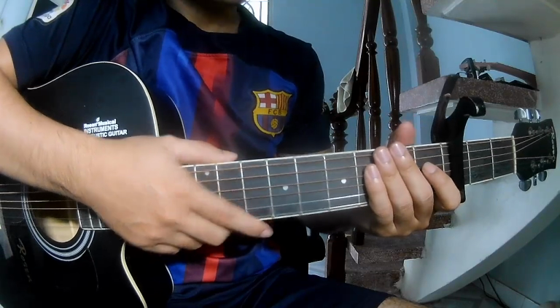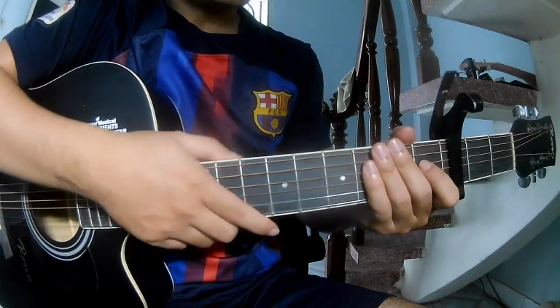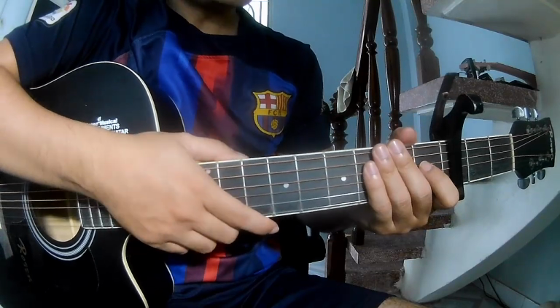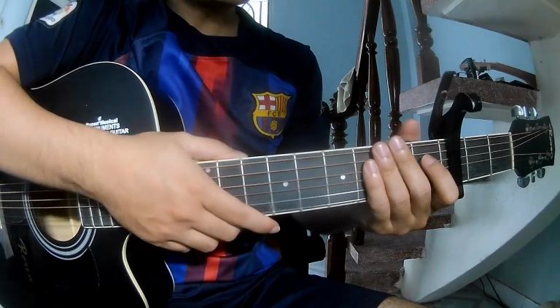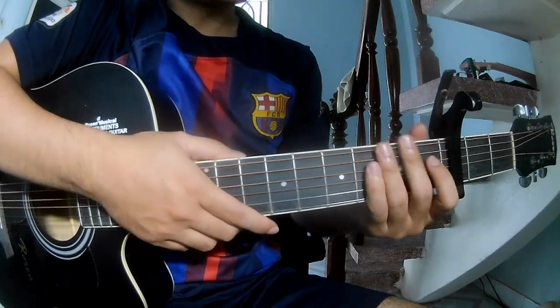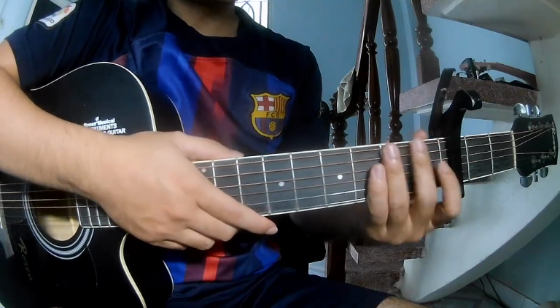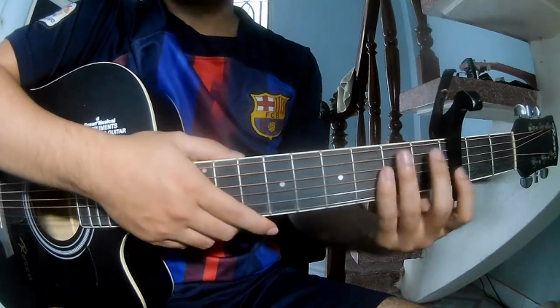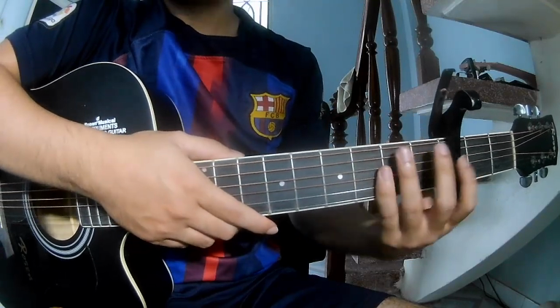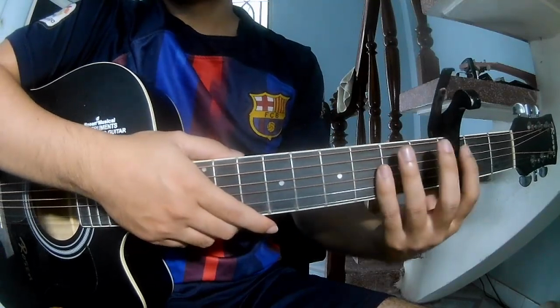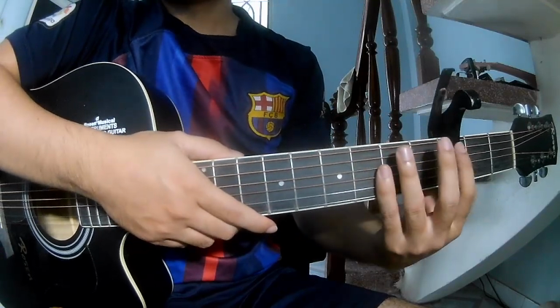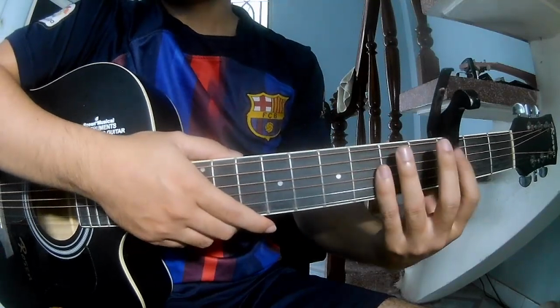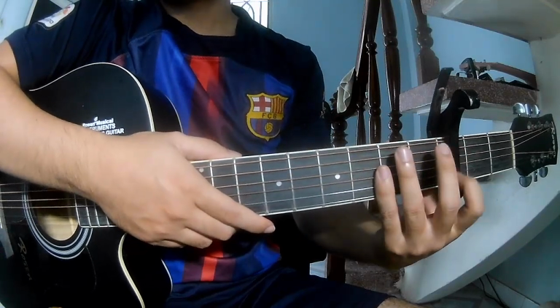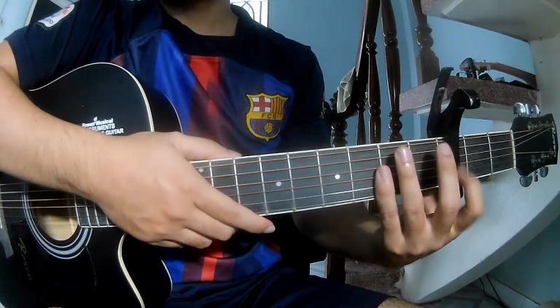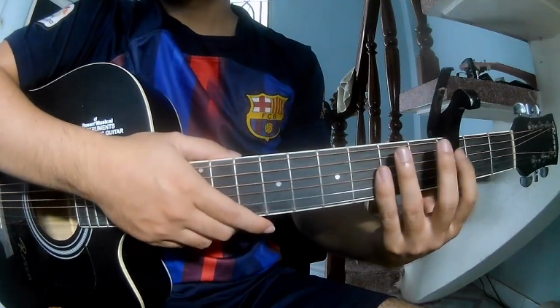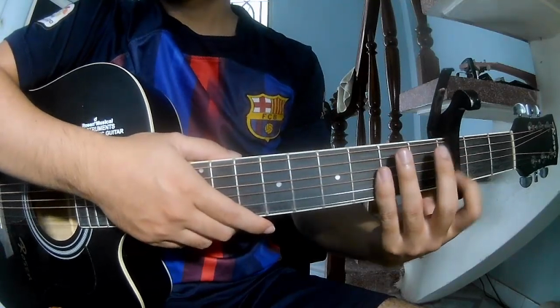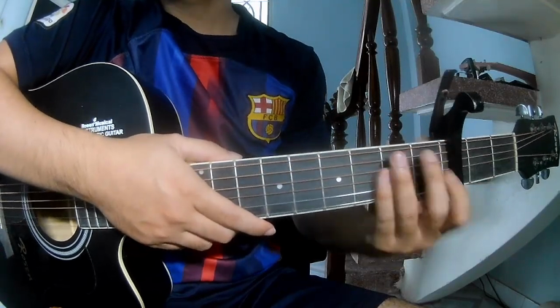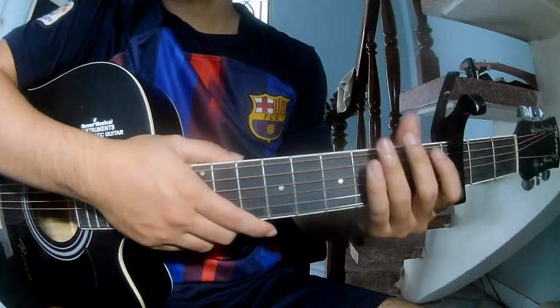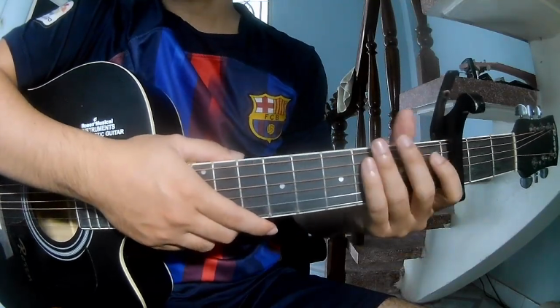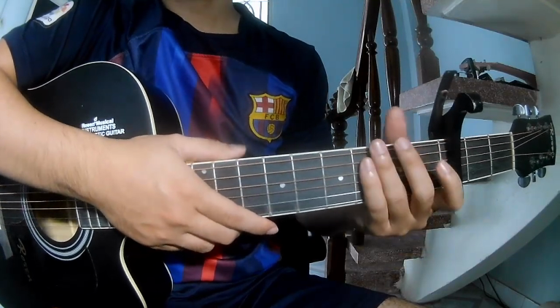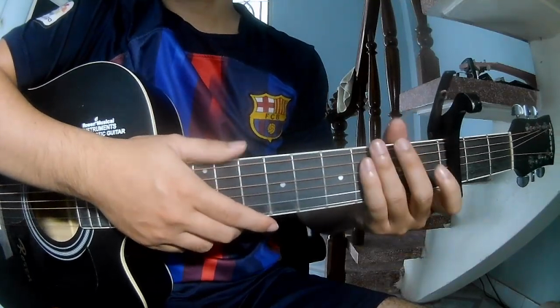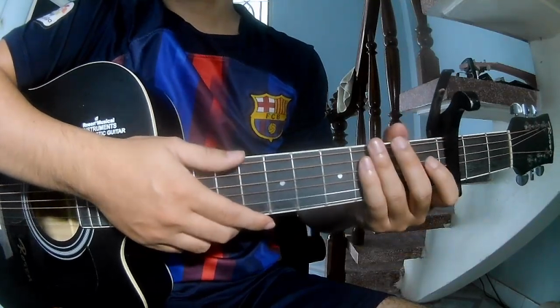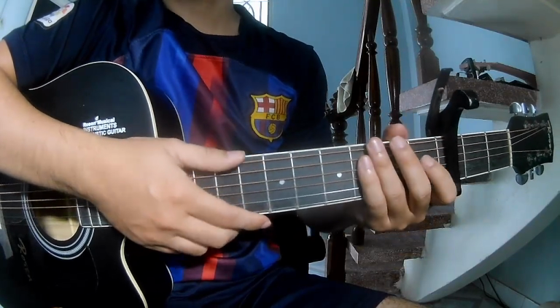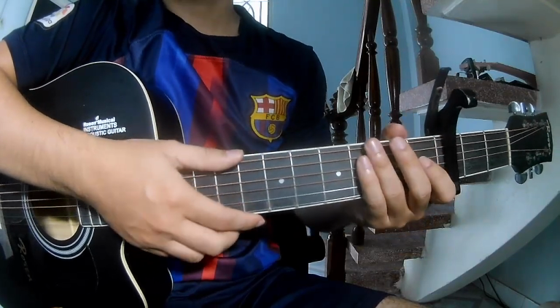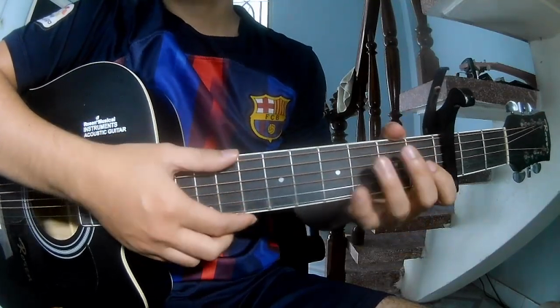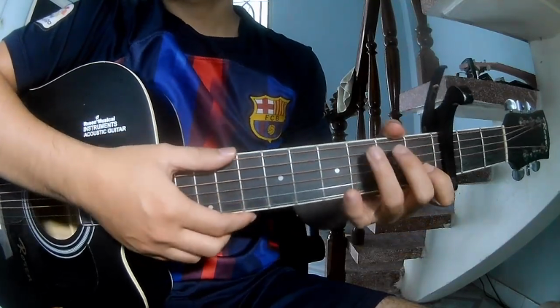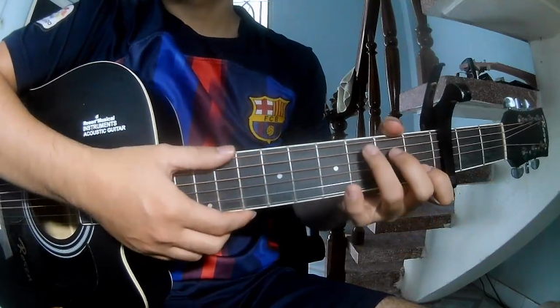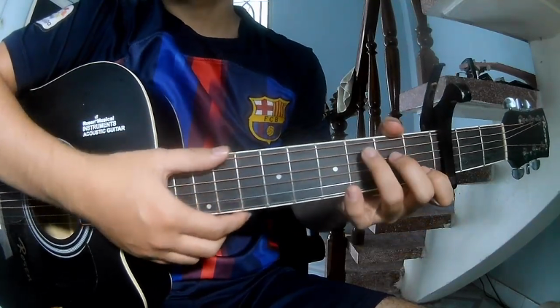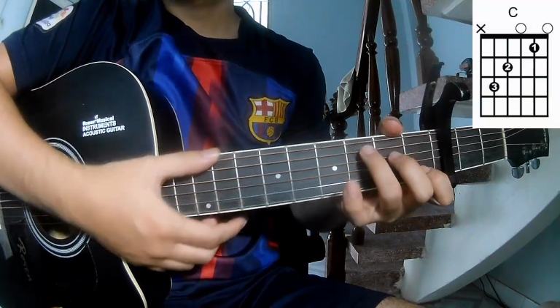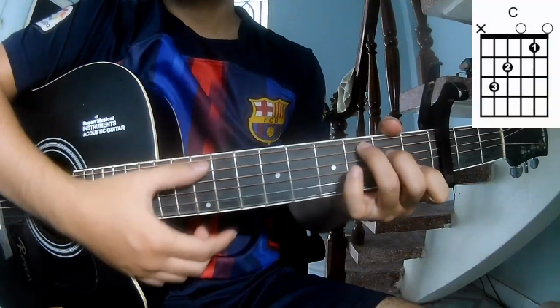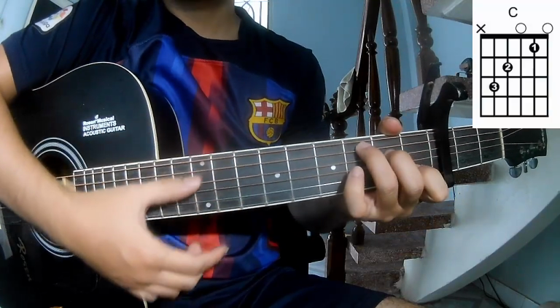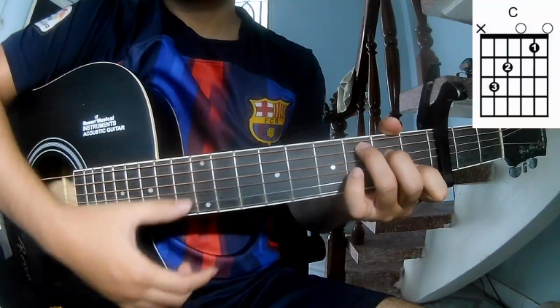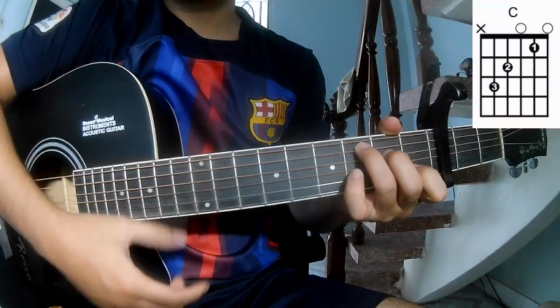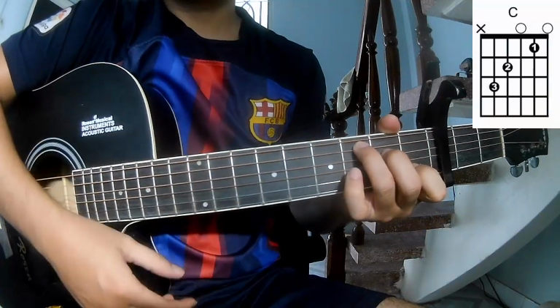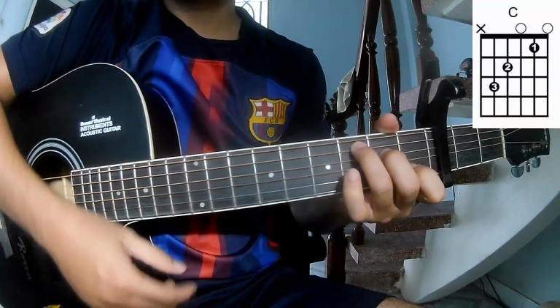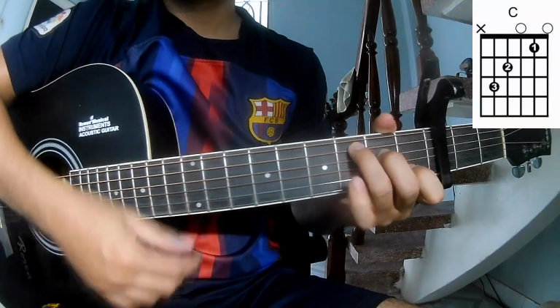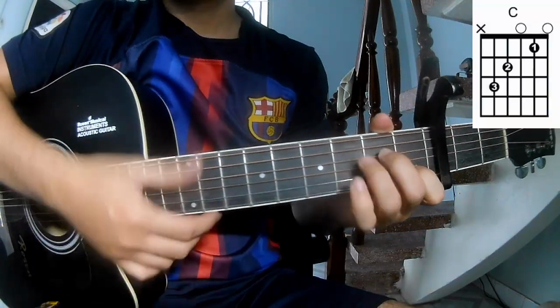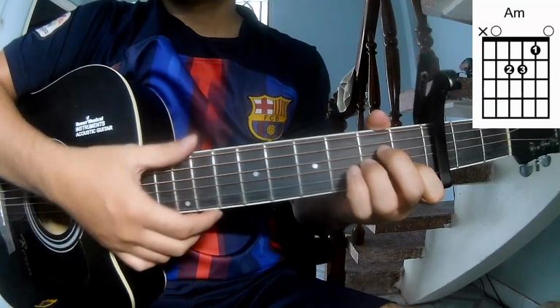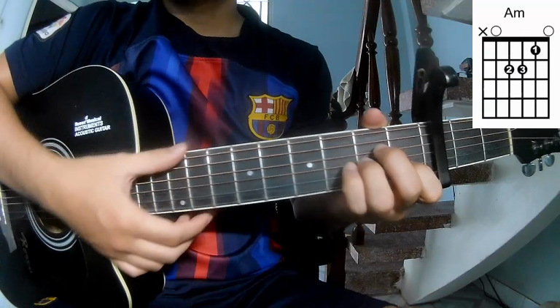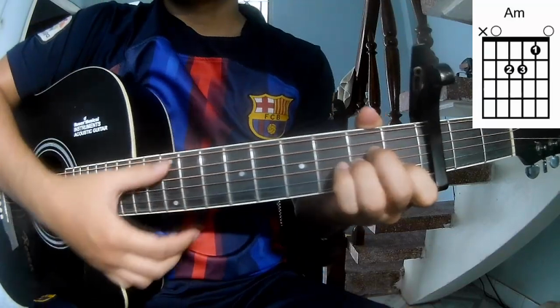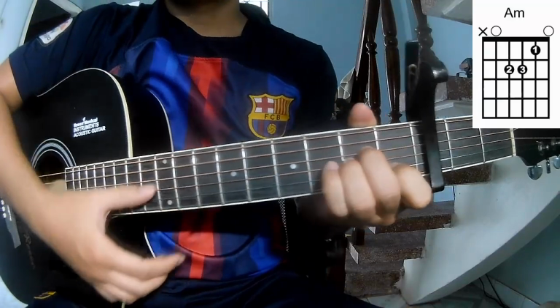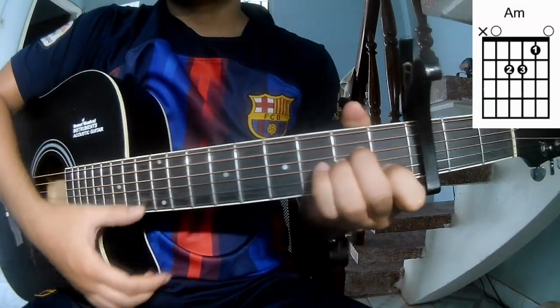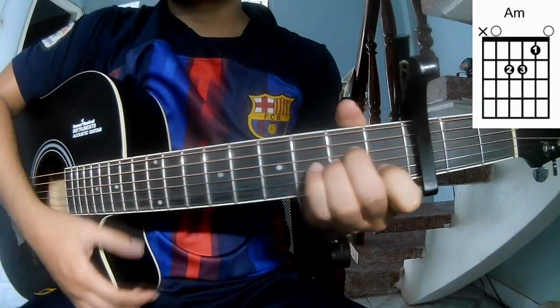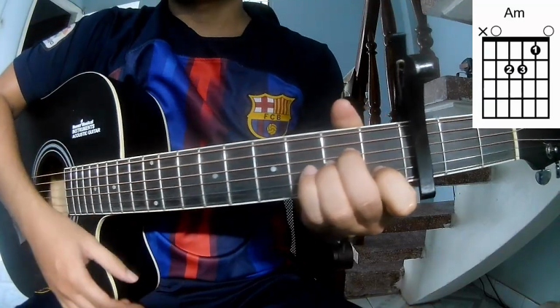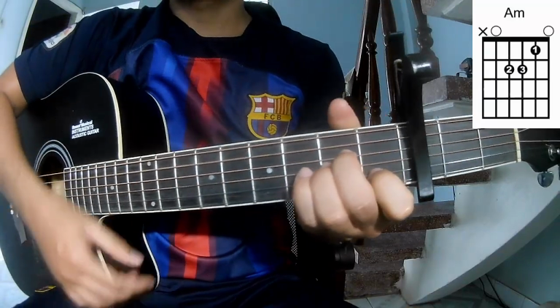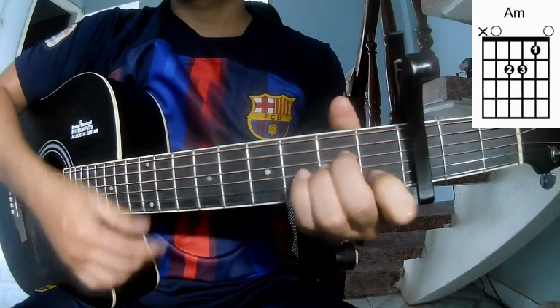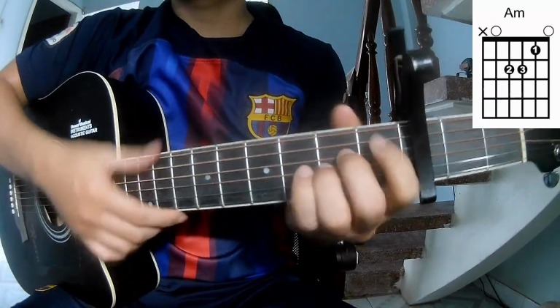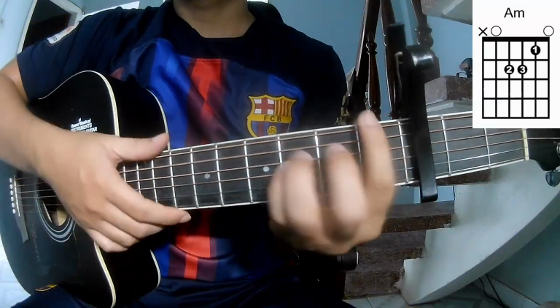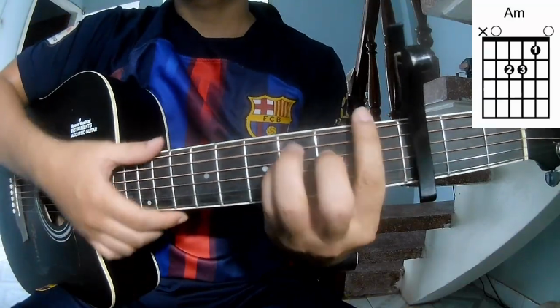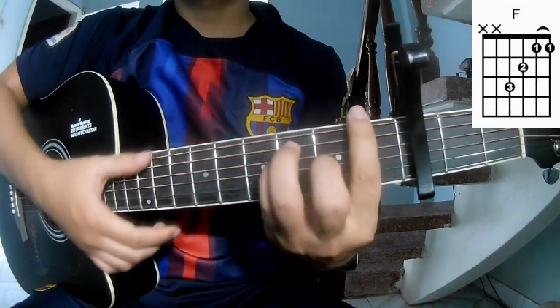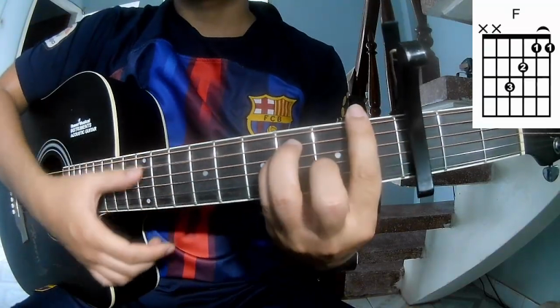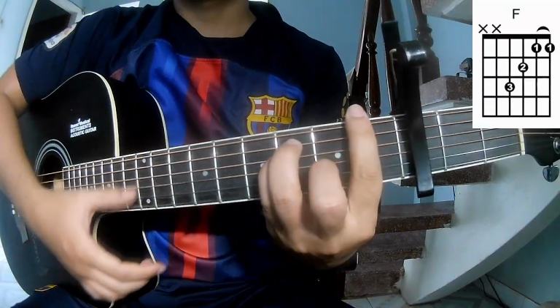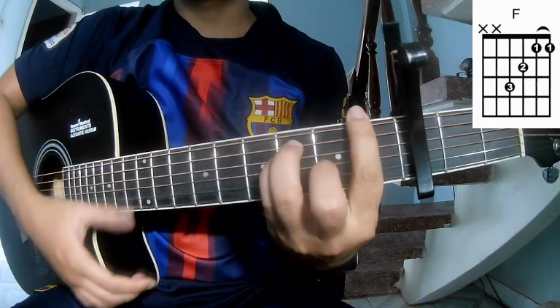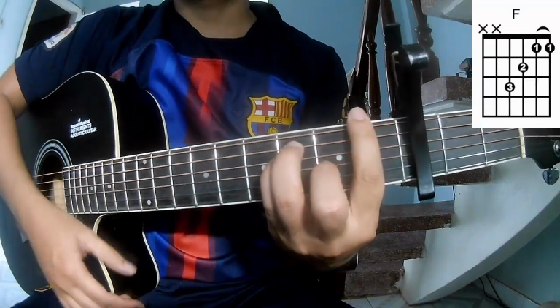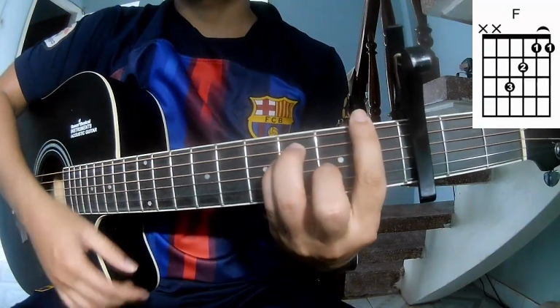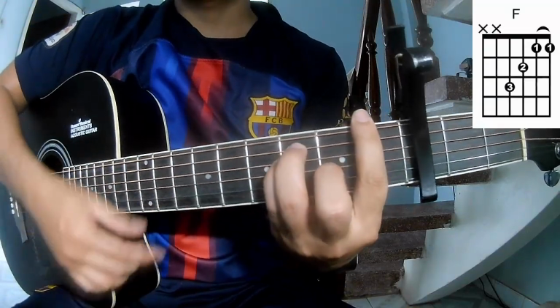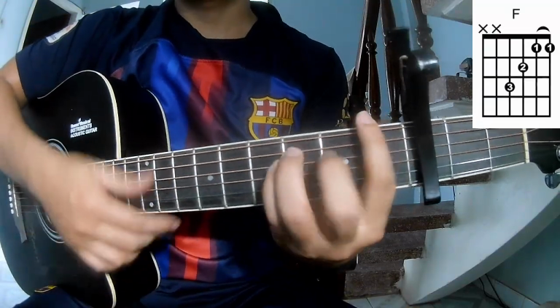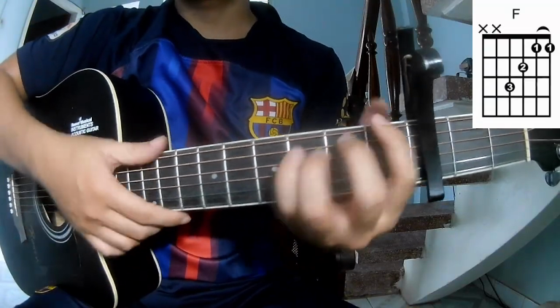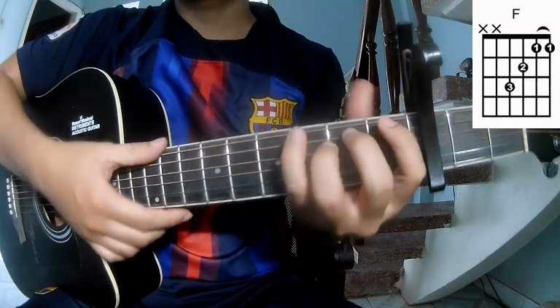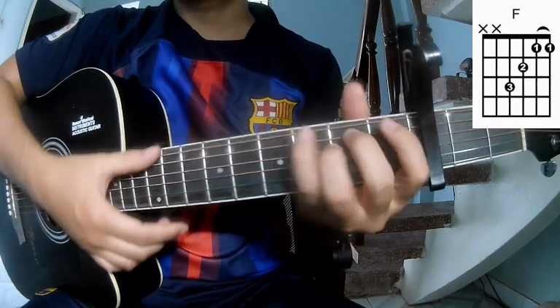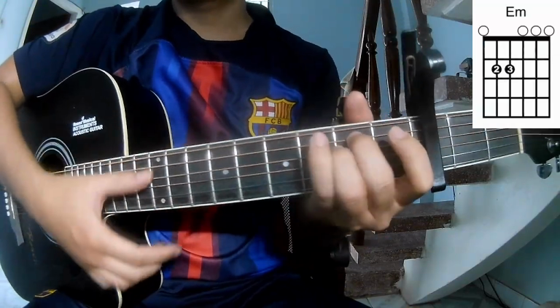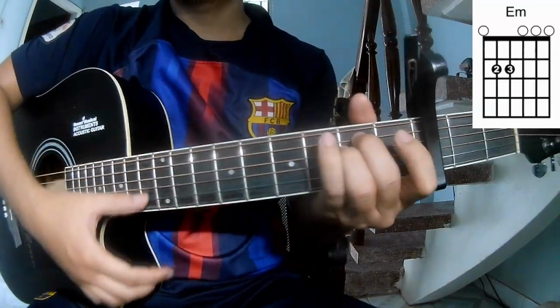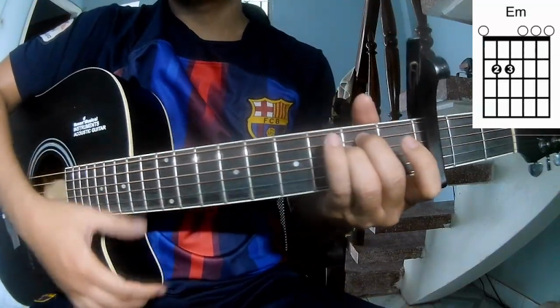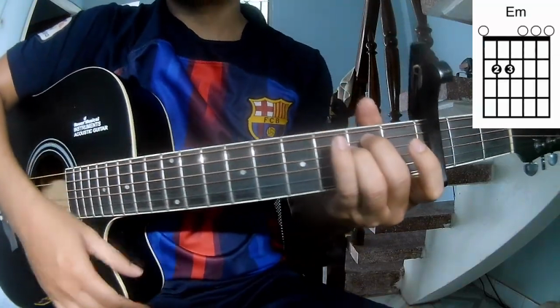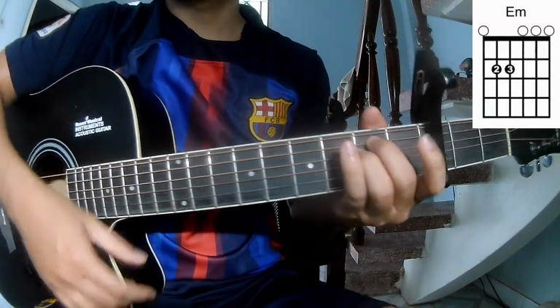First, we capo on the third fret. The chords to this song are A, C, Am, F, and Em.